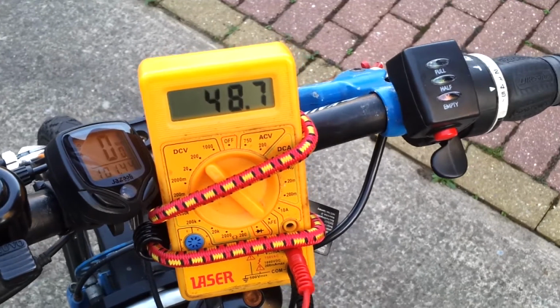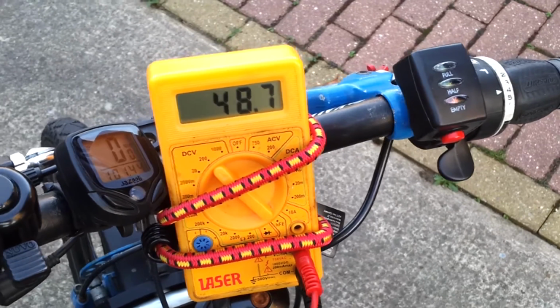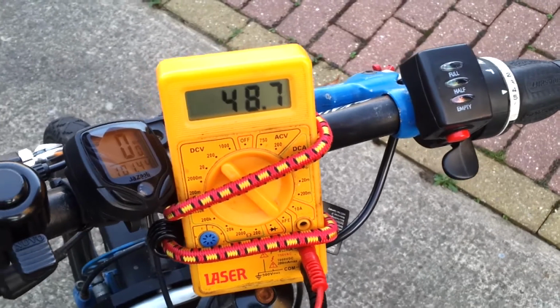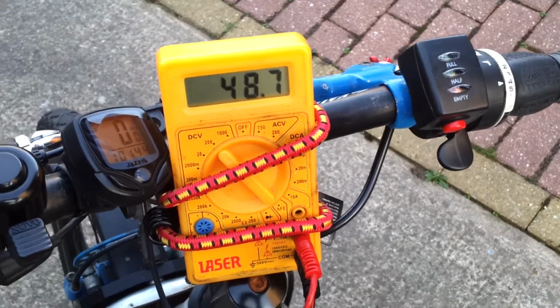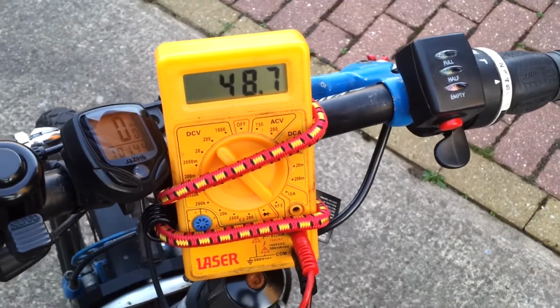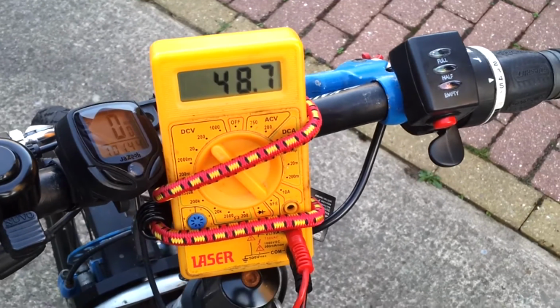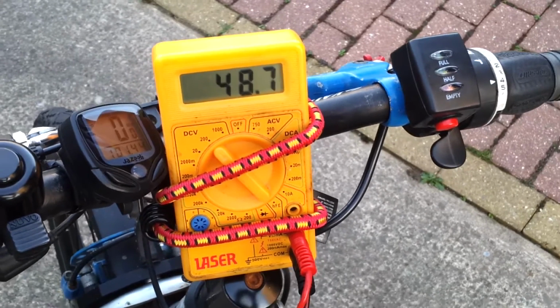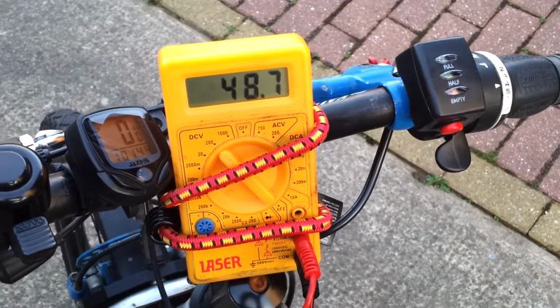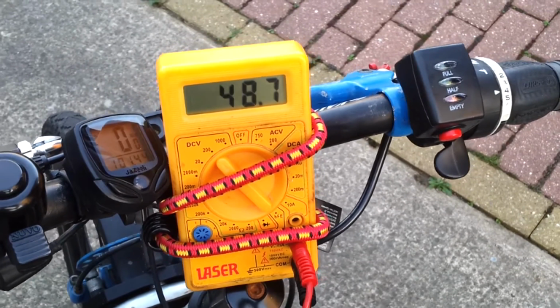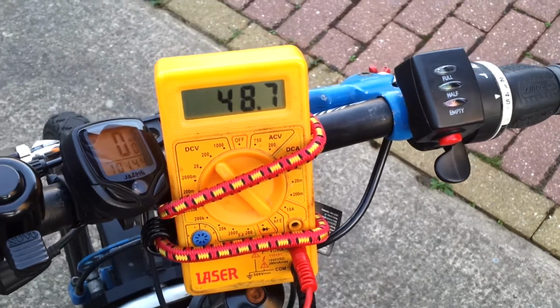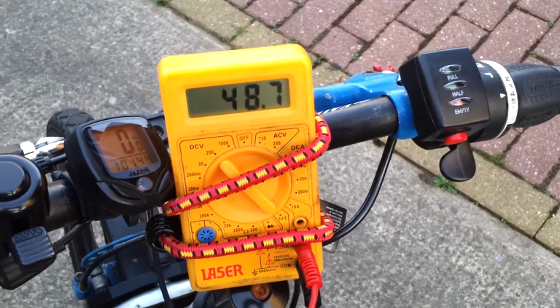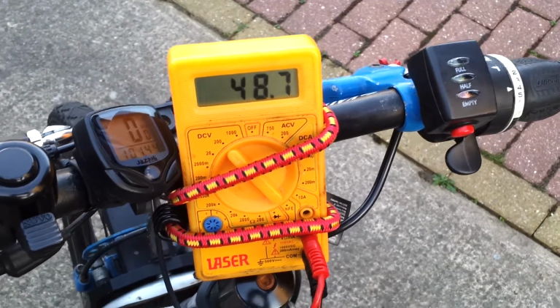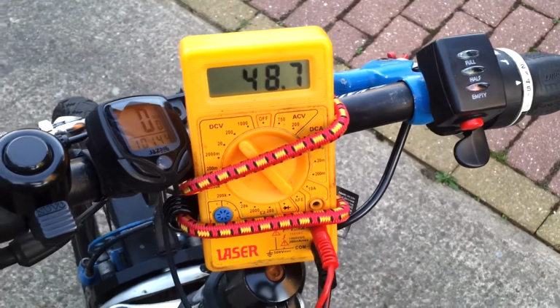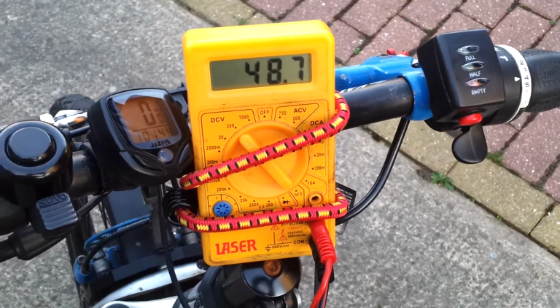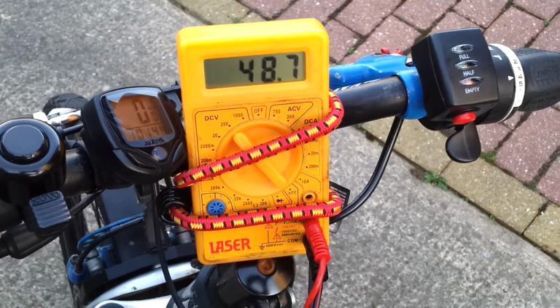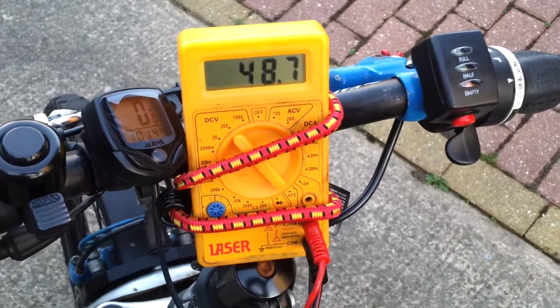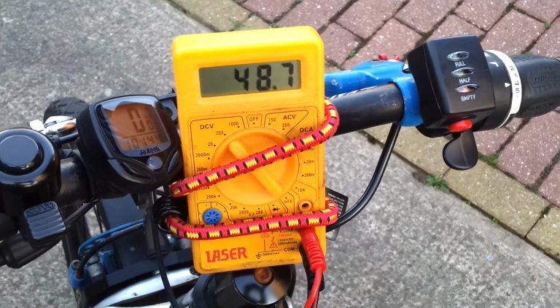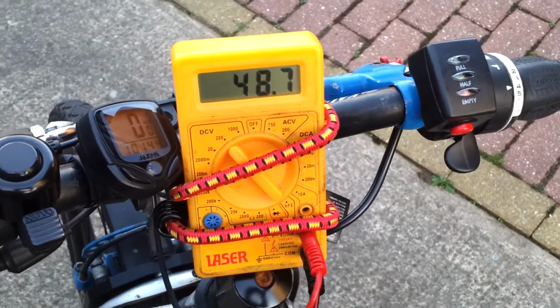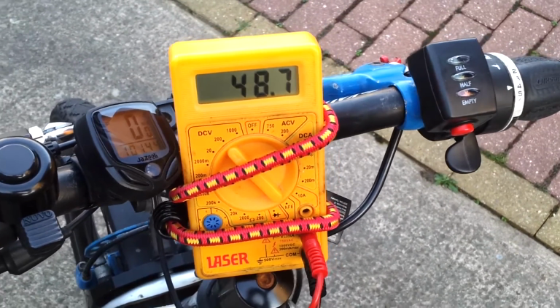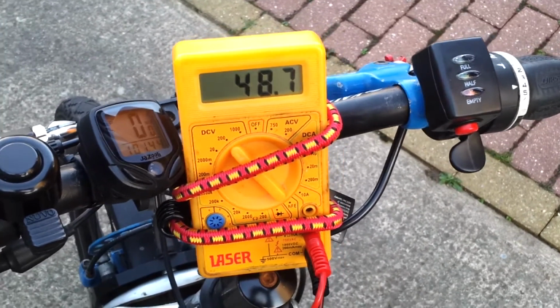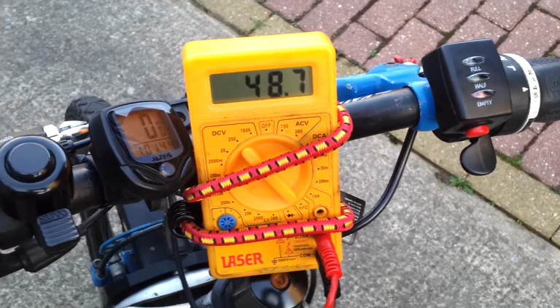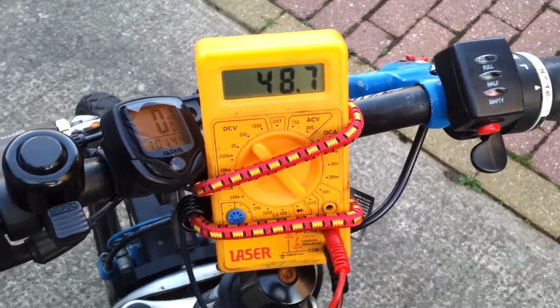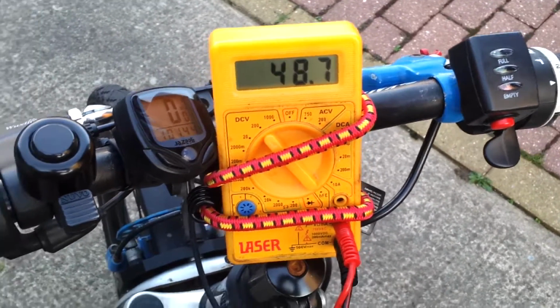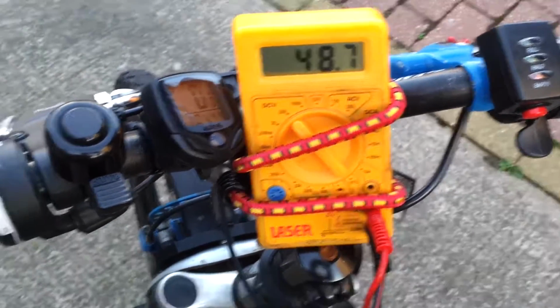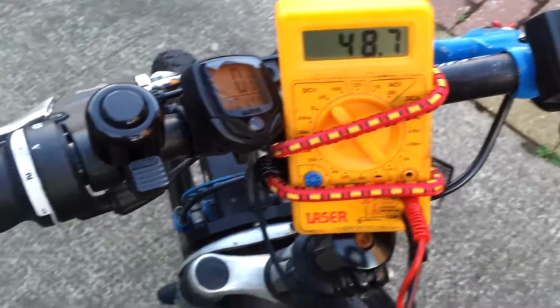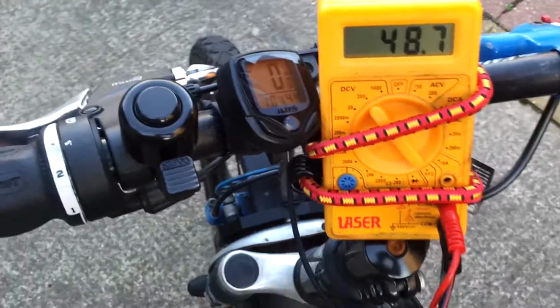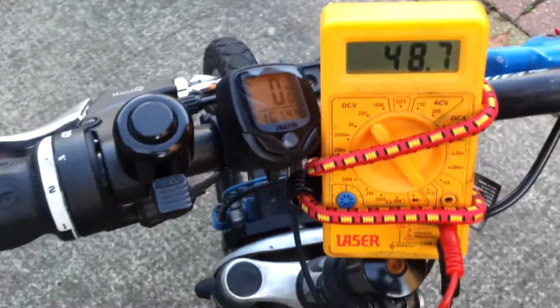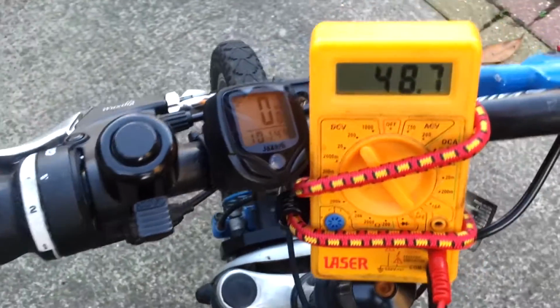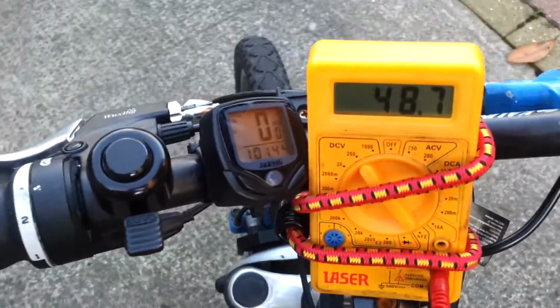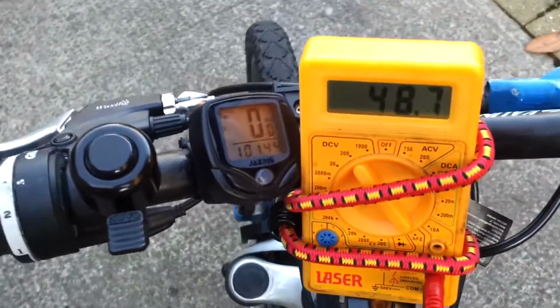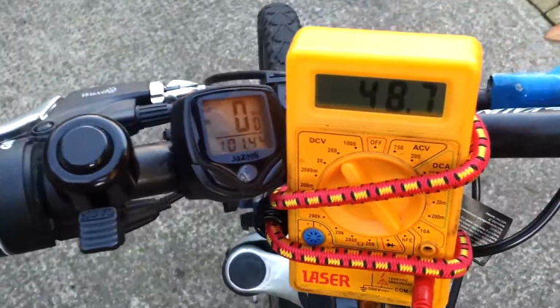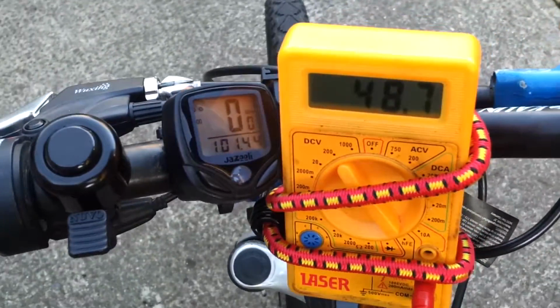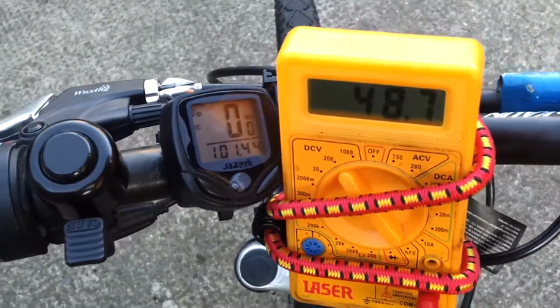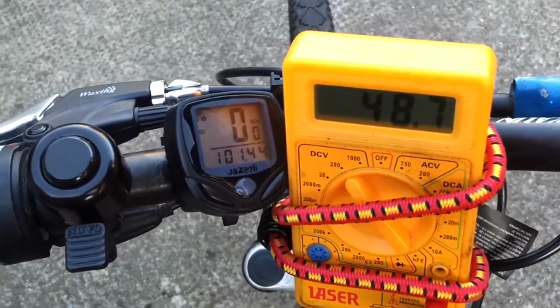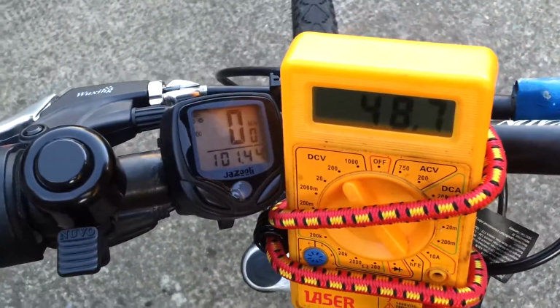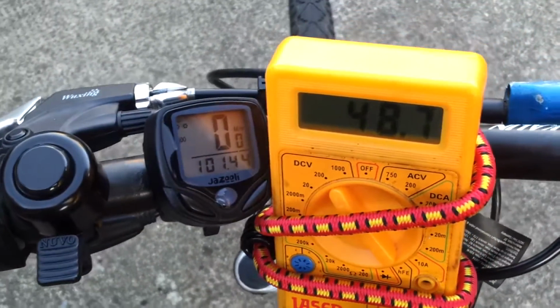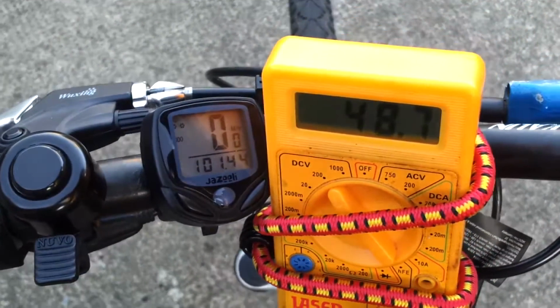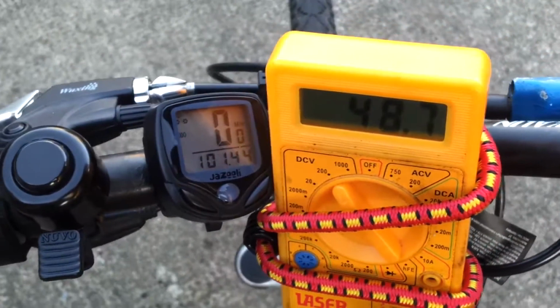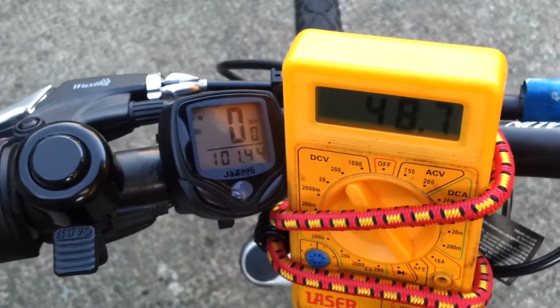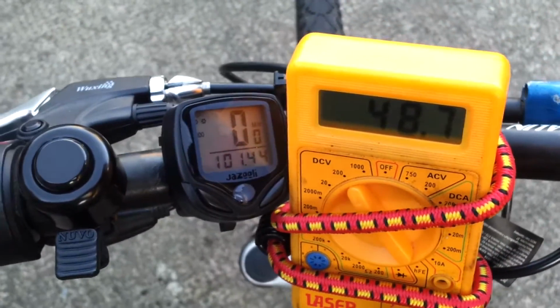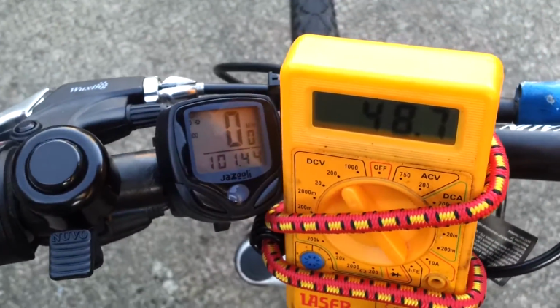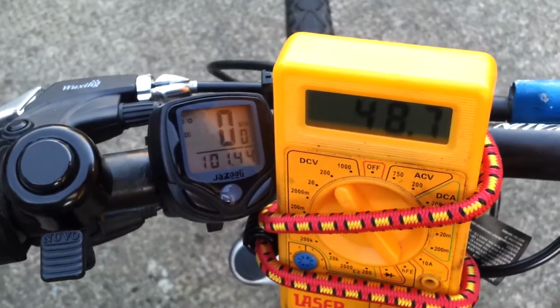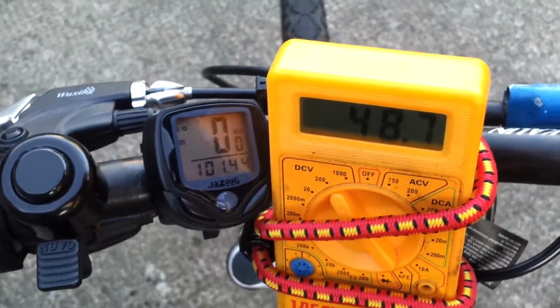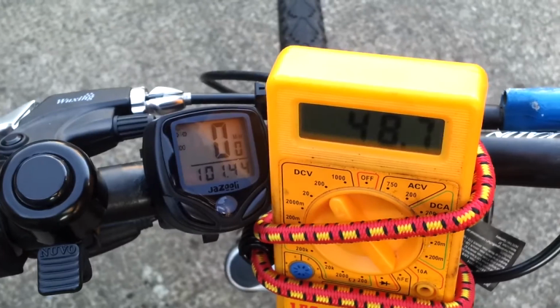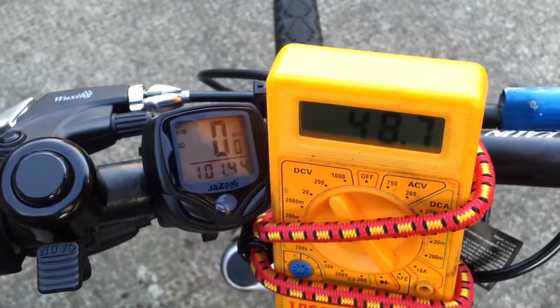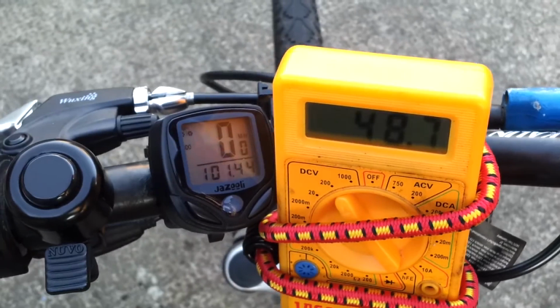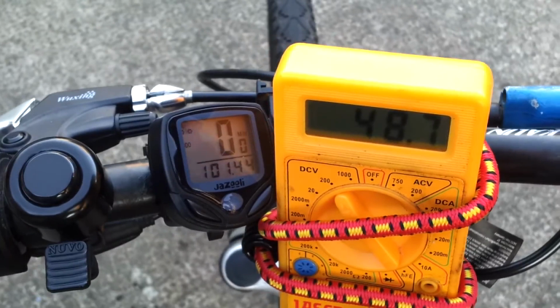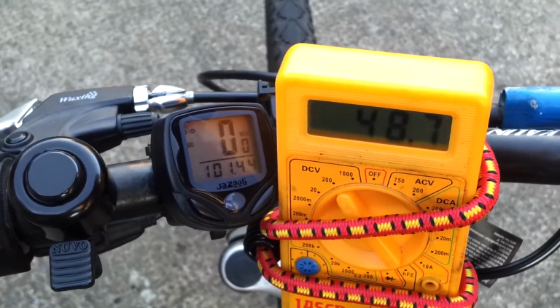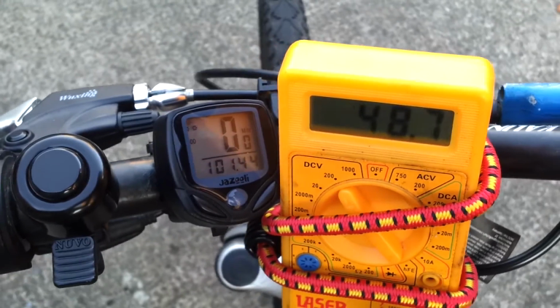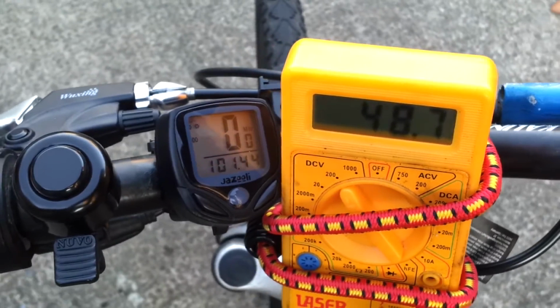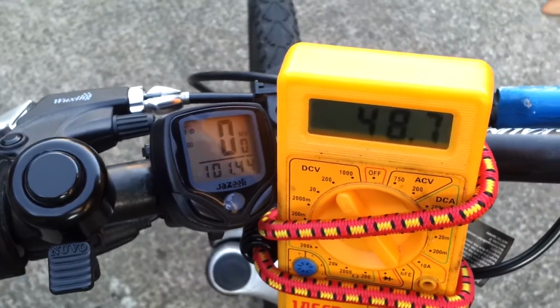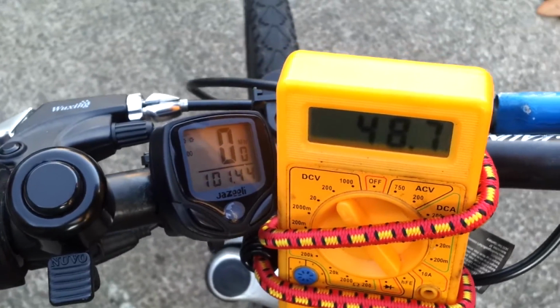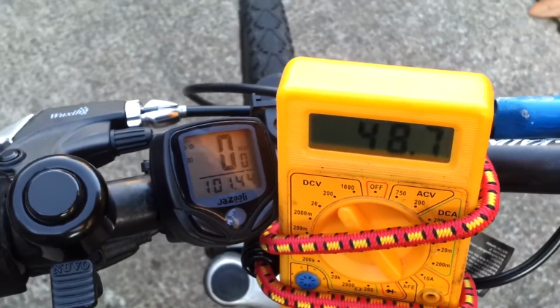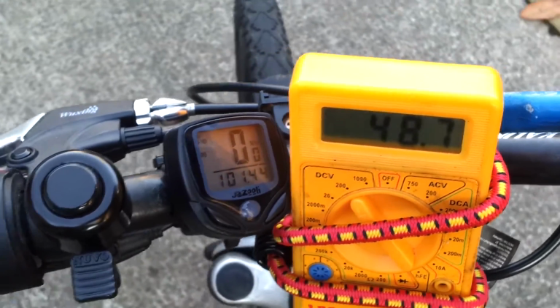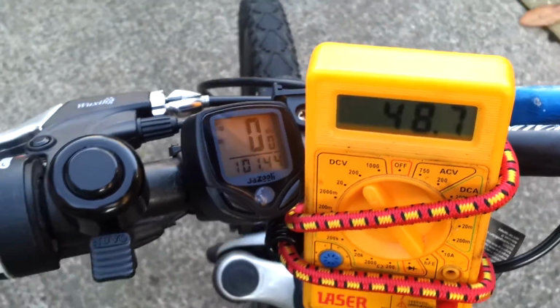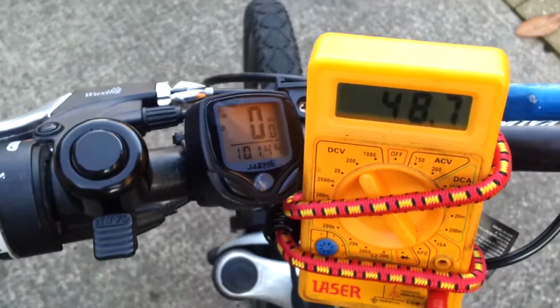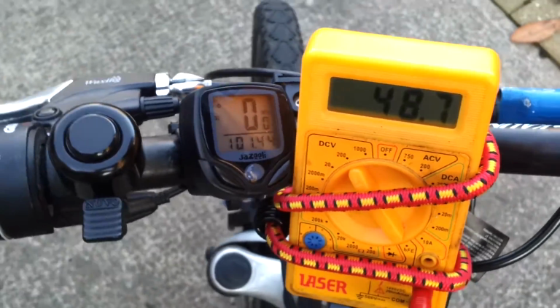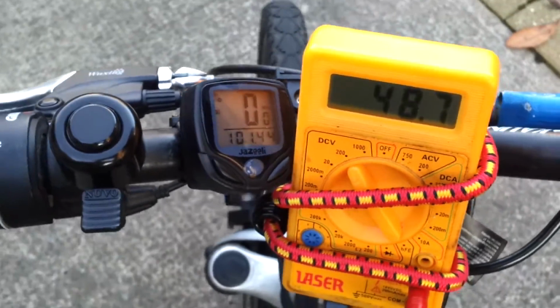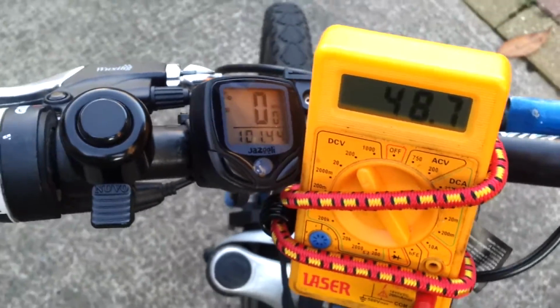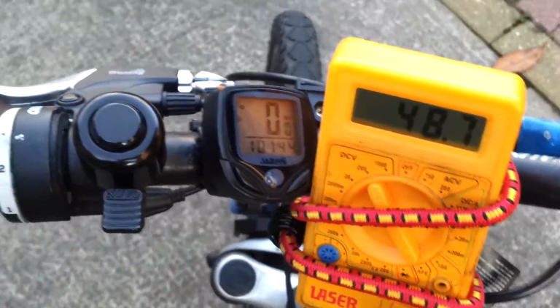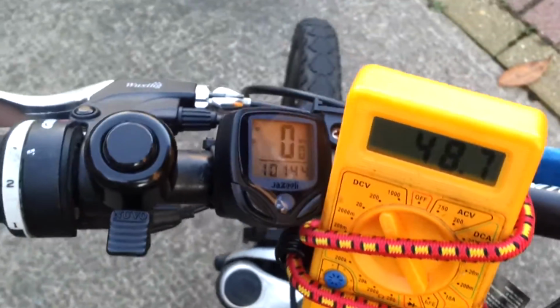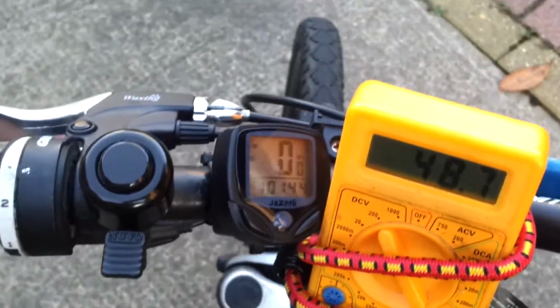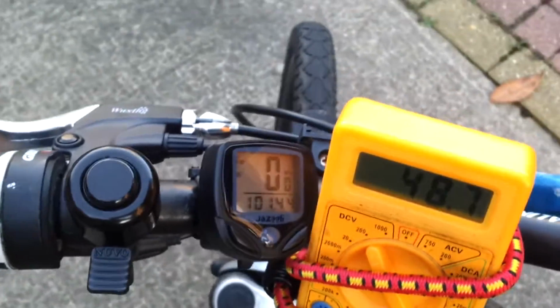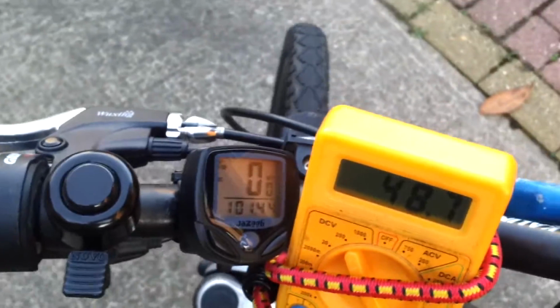I'll be riding around and watching the voltage drop. I'll attempt to do this while holding a camera, which will be a bit lethal. The speedo is on so you can see the speed - that's in miles an hour for you continental types.